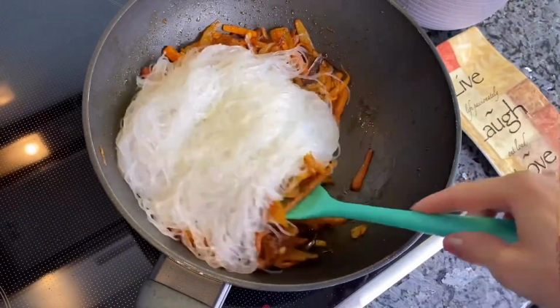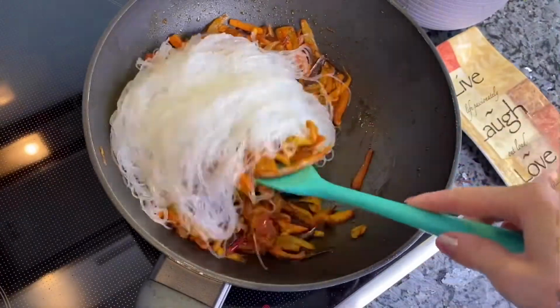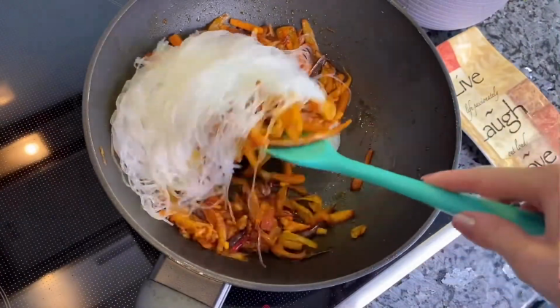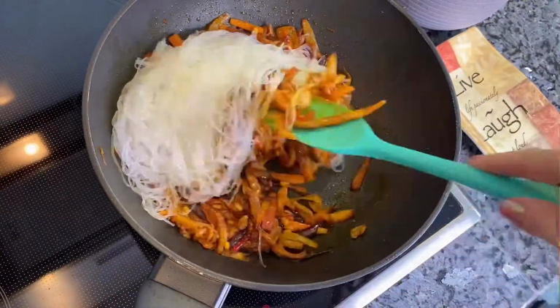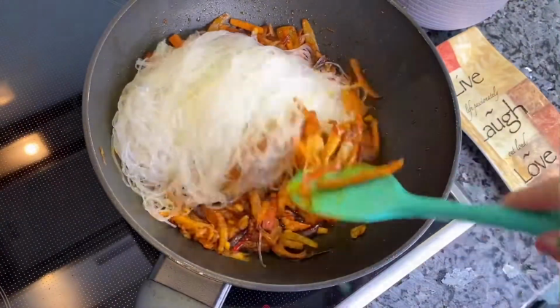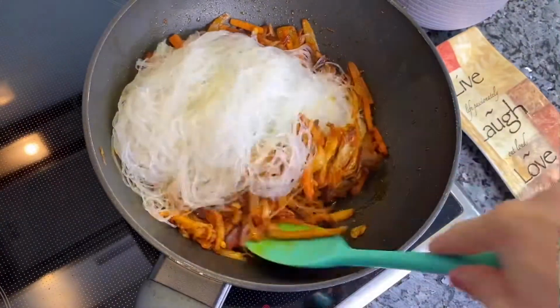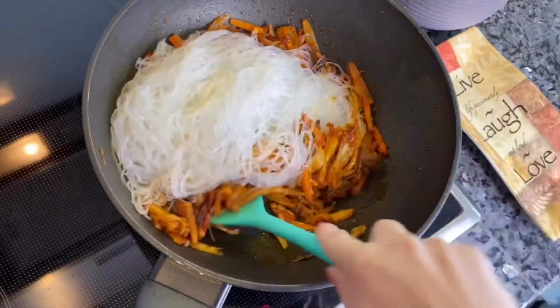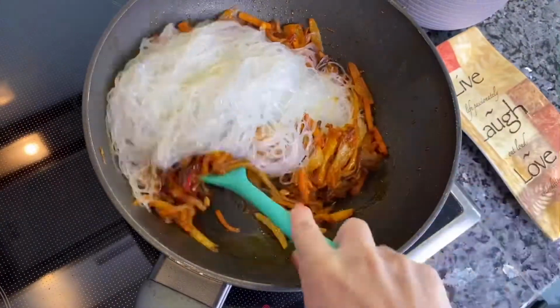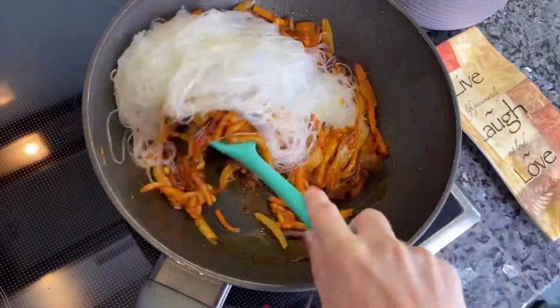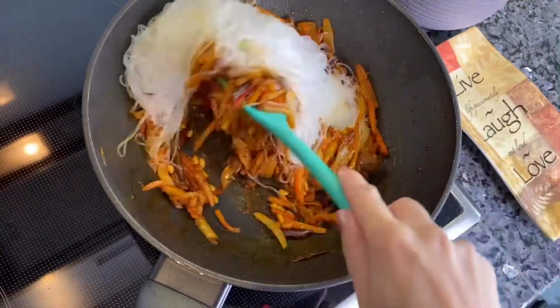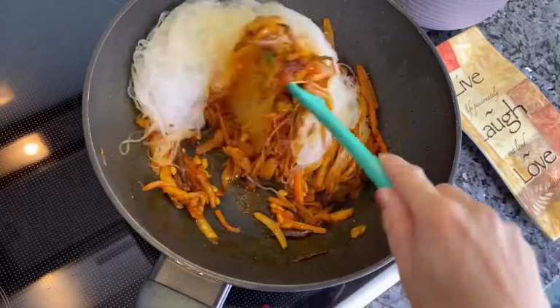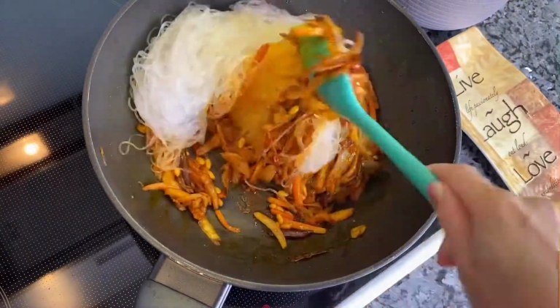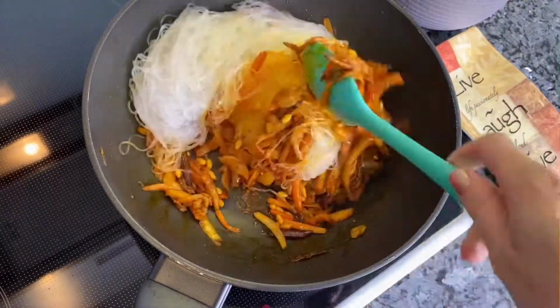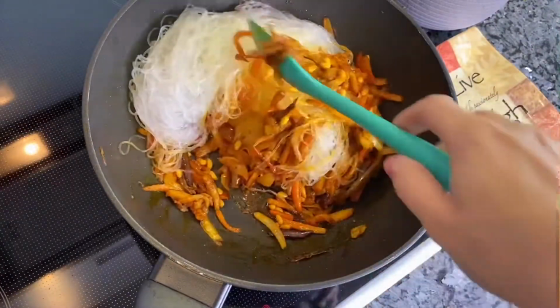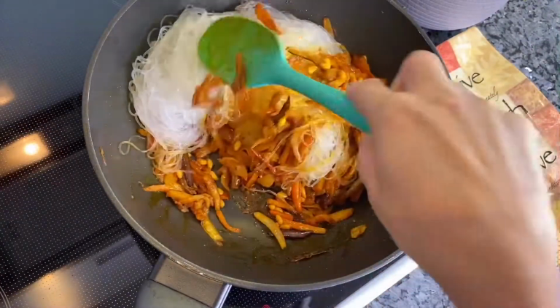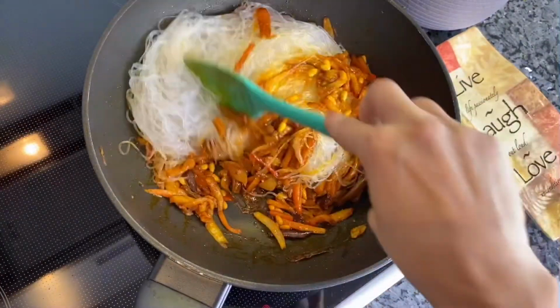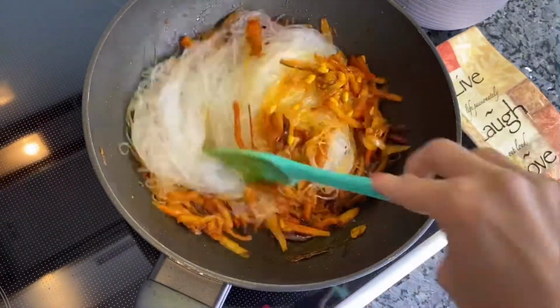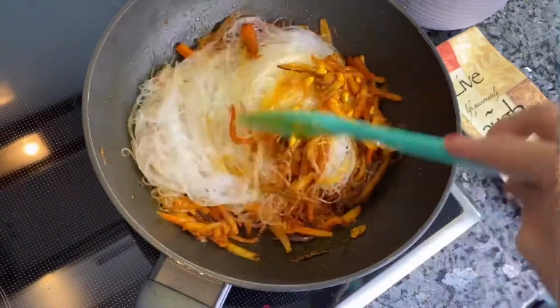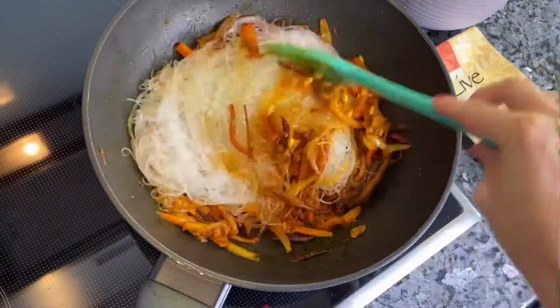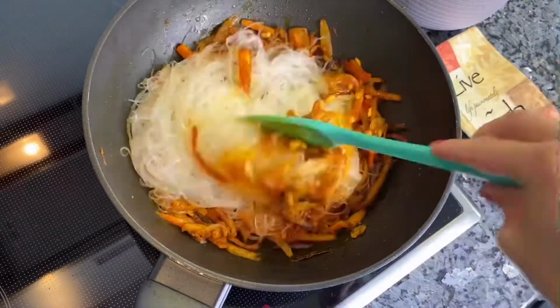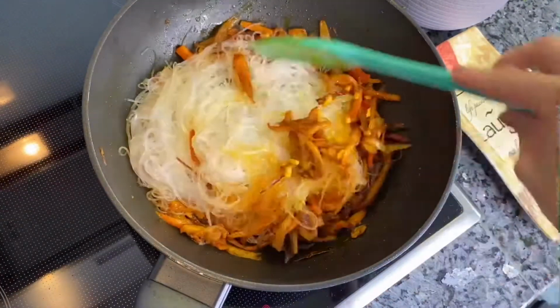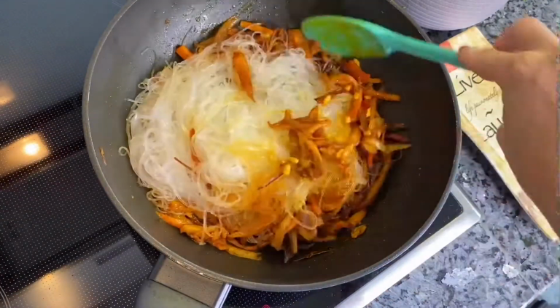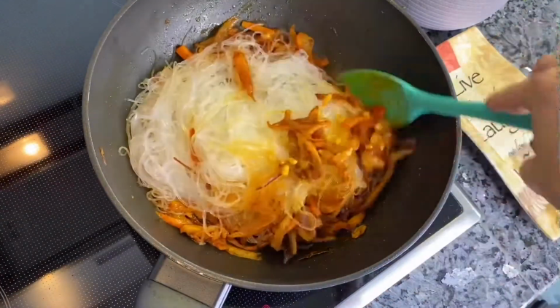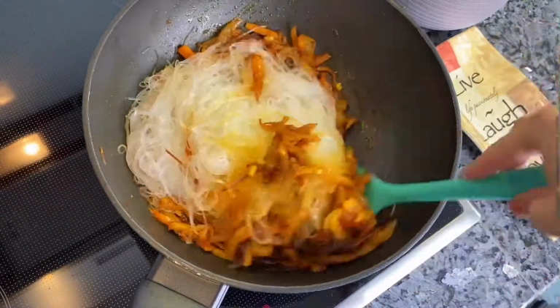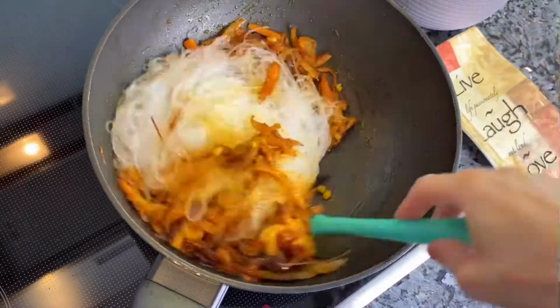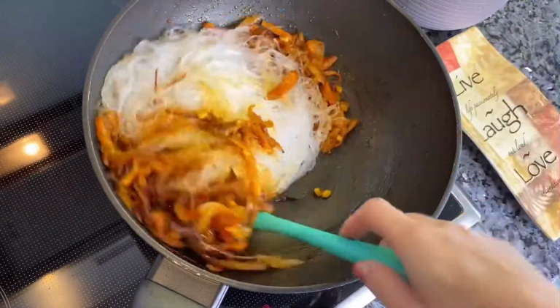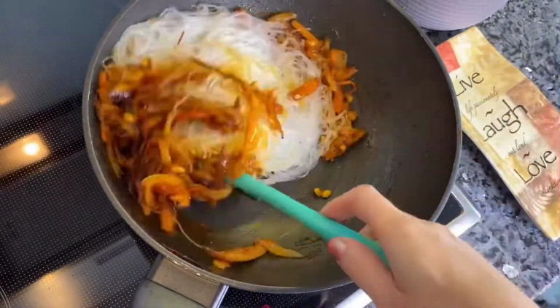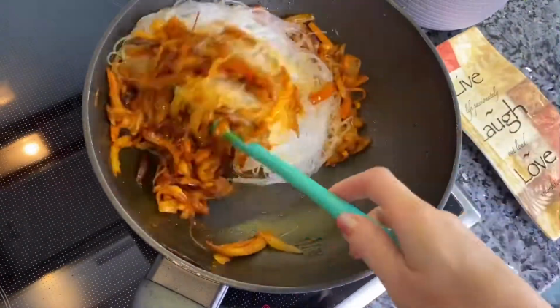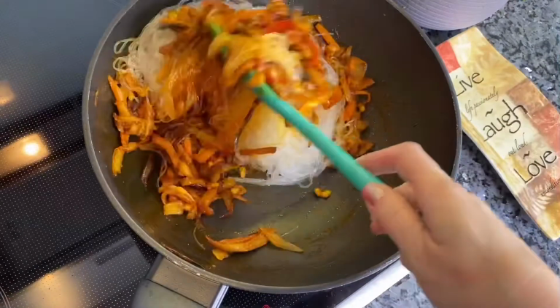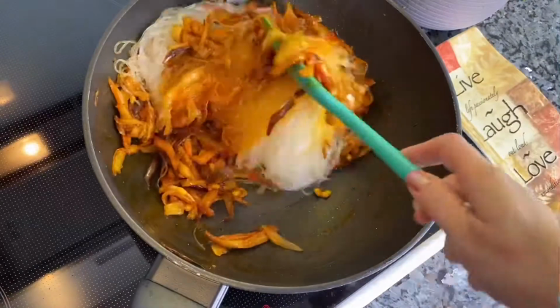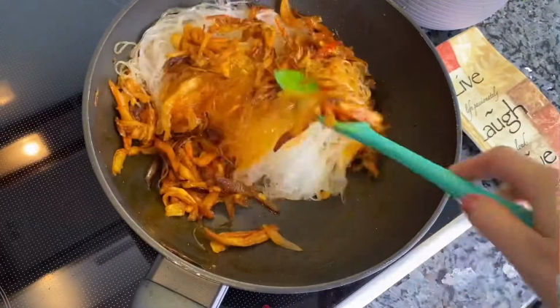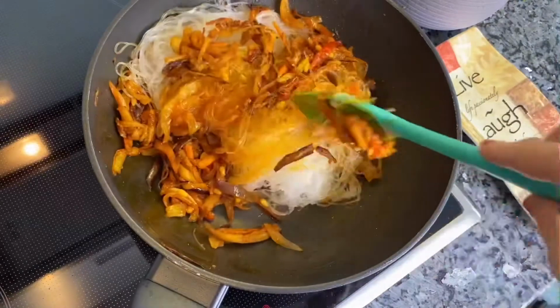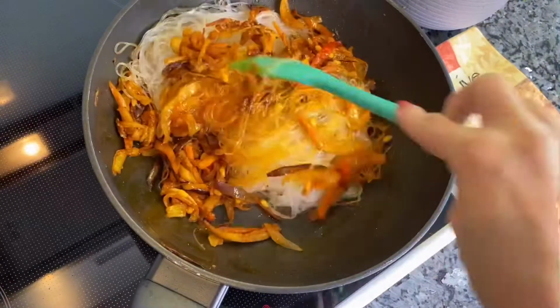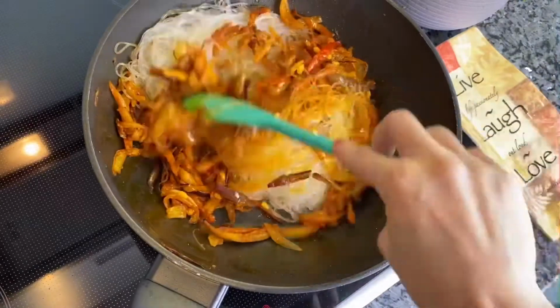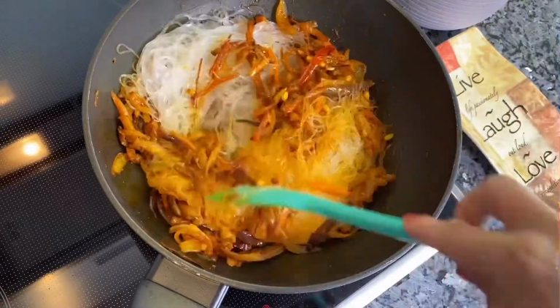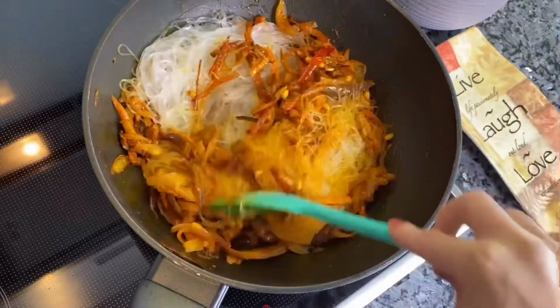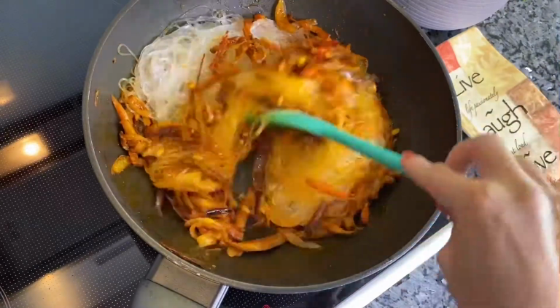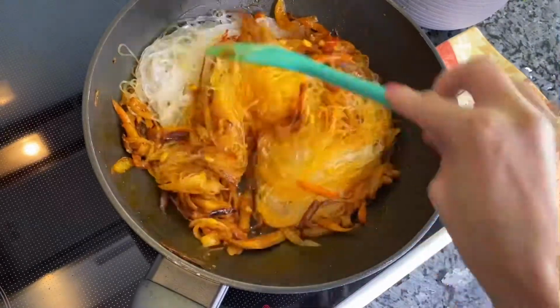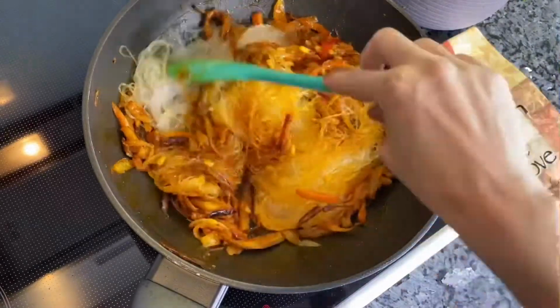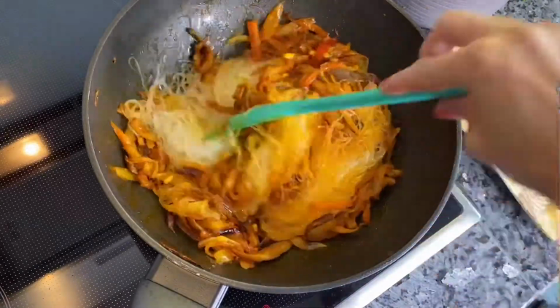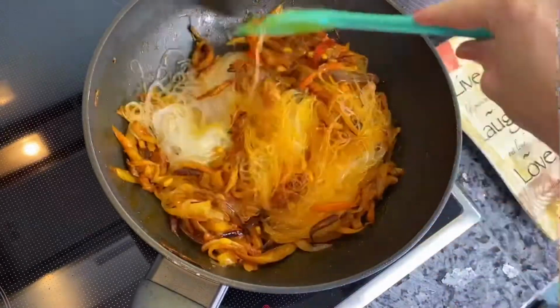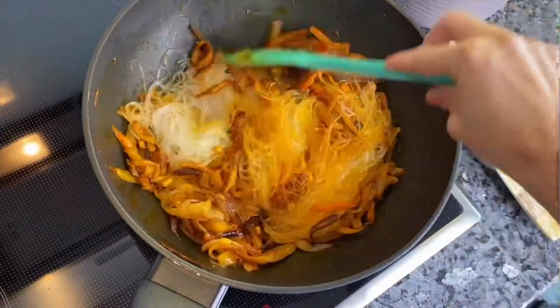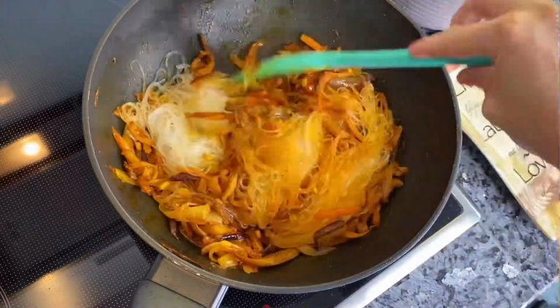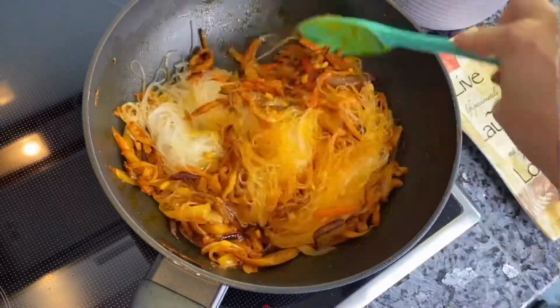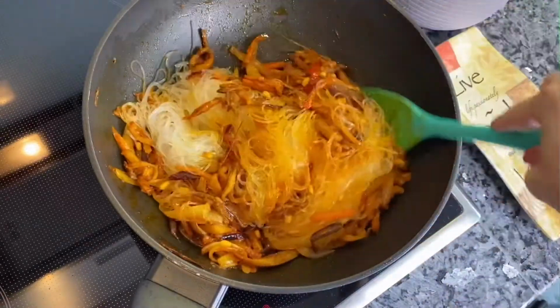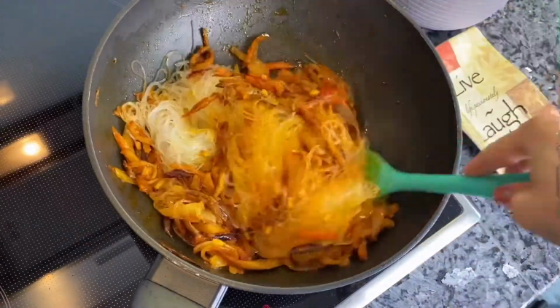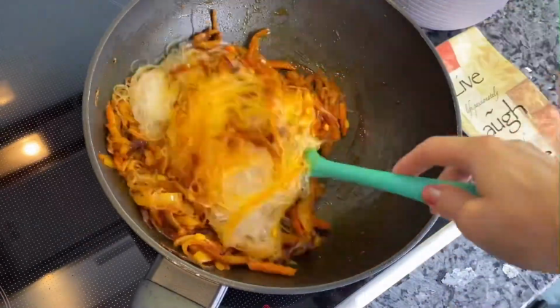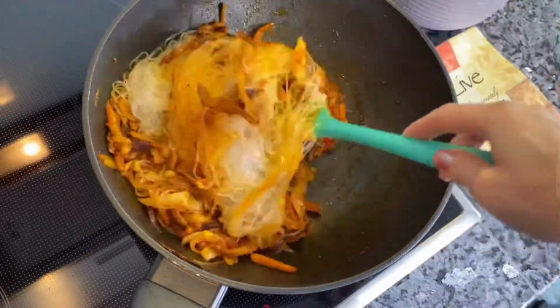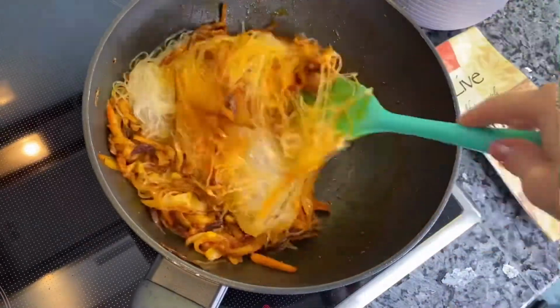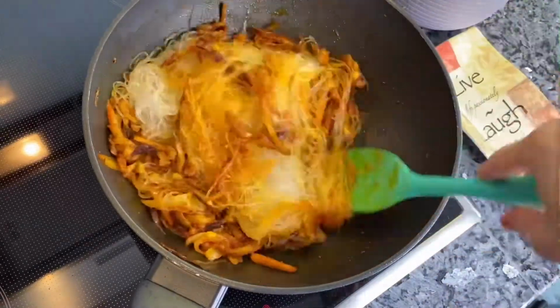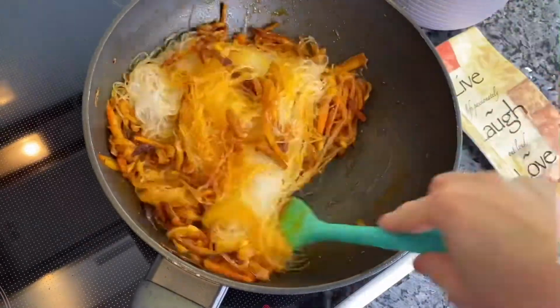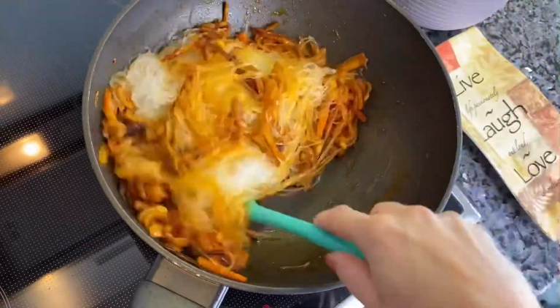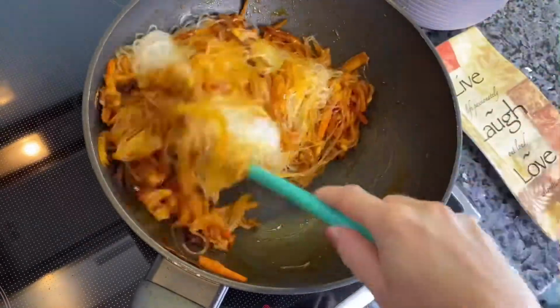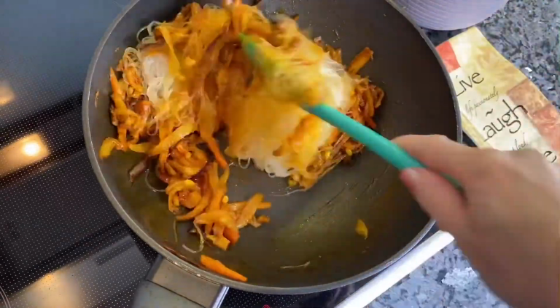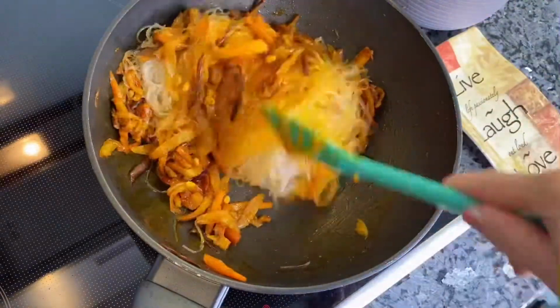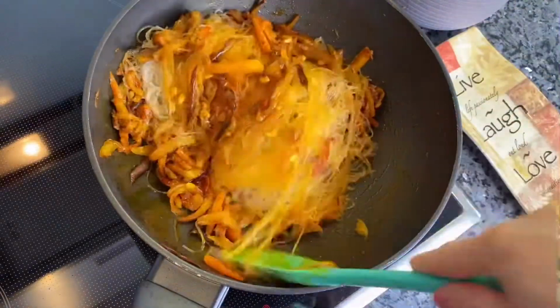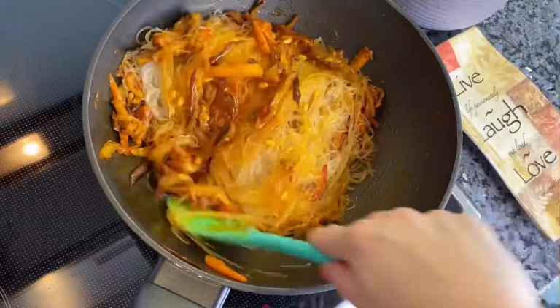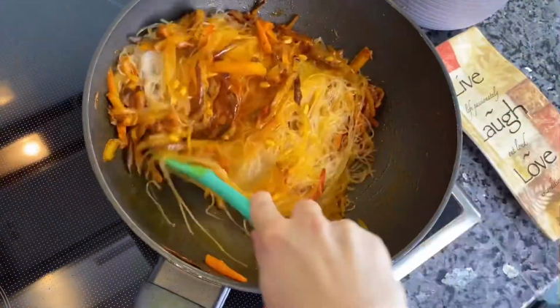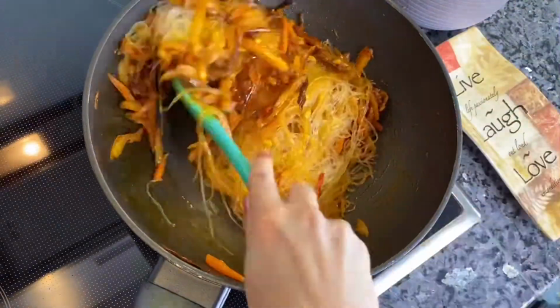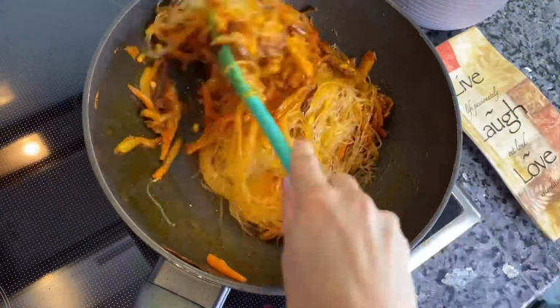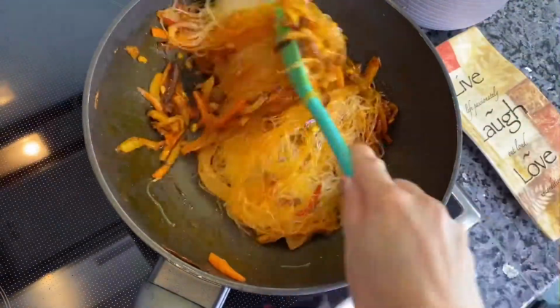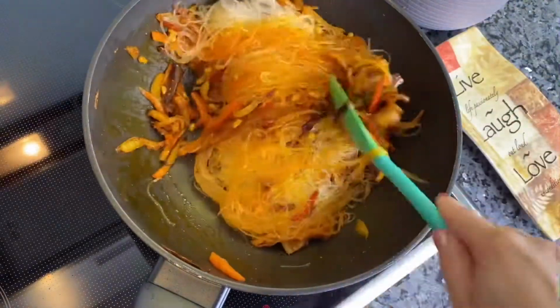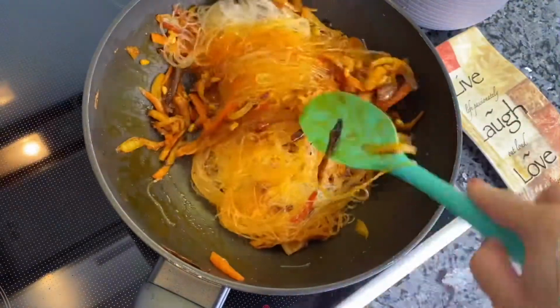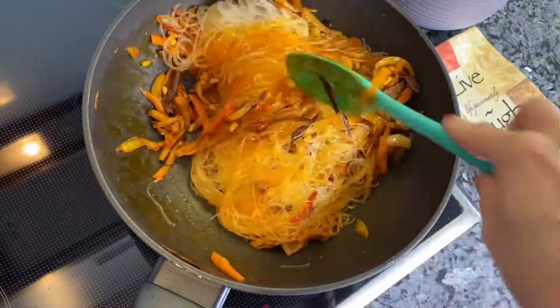Then add noodles to all the vegetables. Add some soy sauce and remove from the heat.